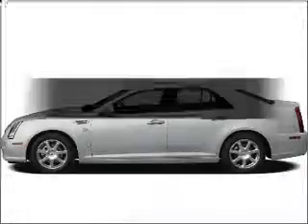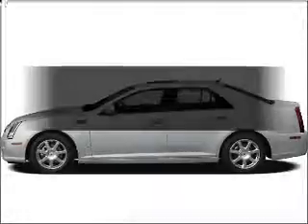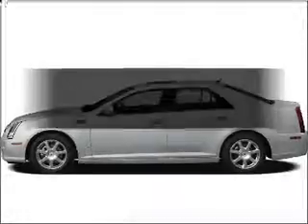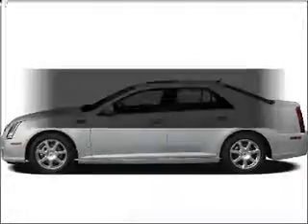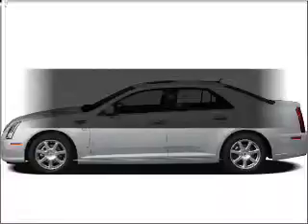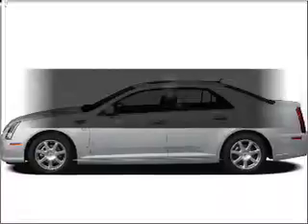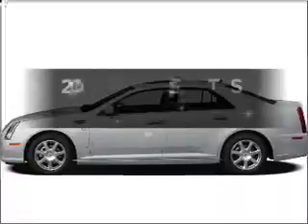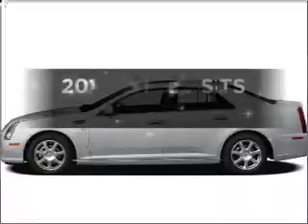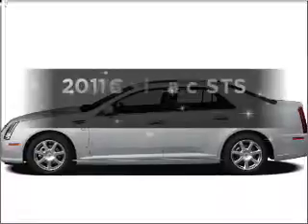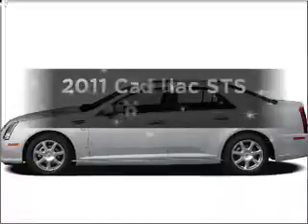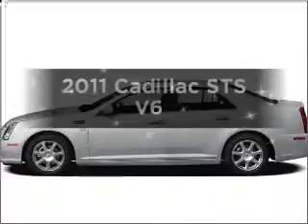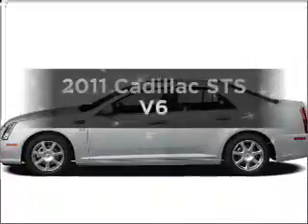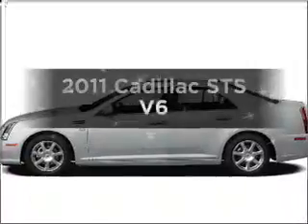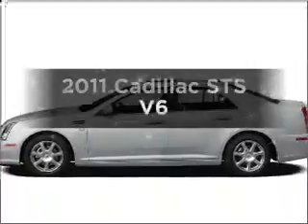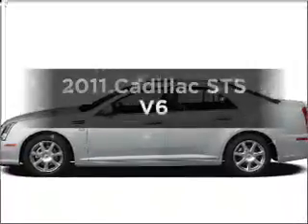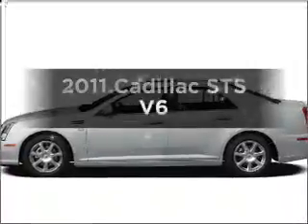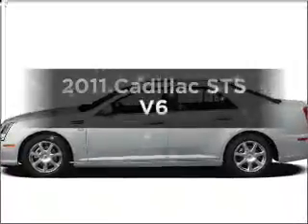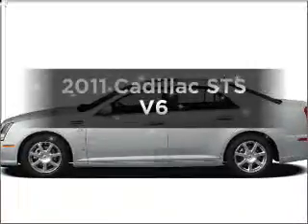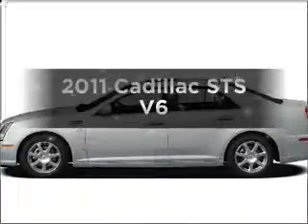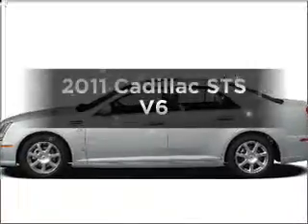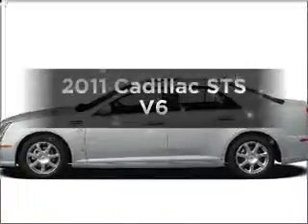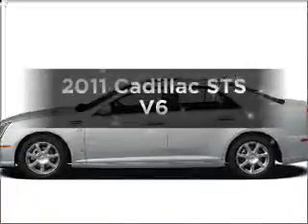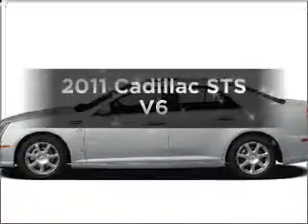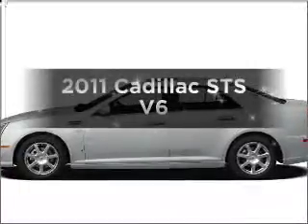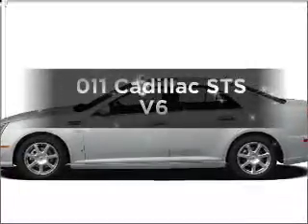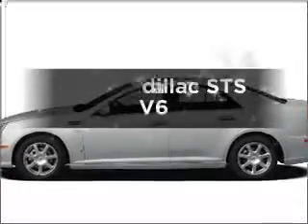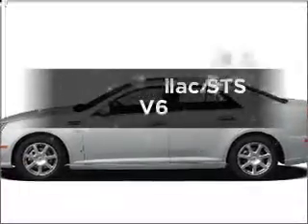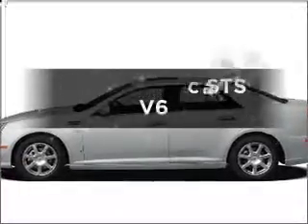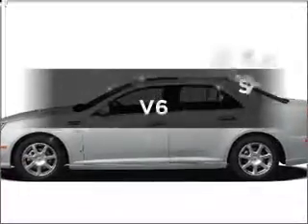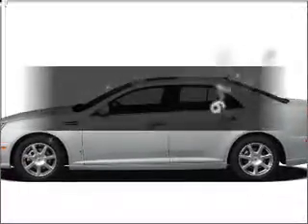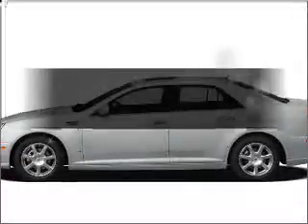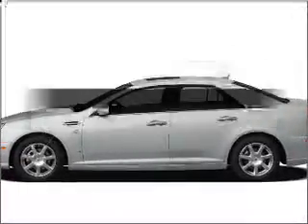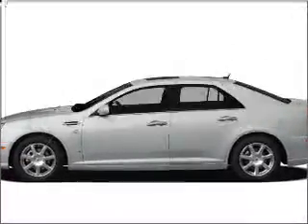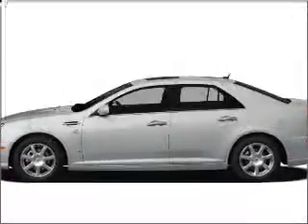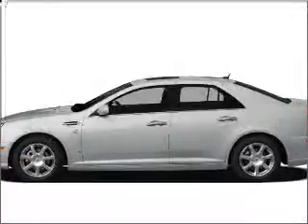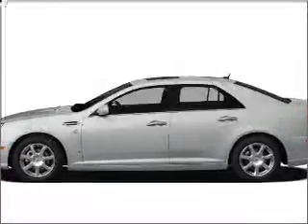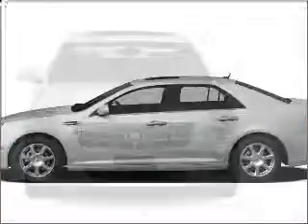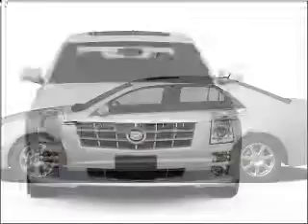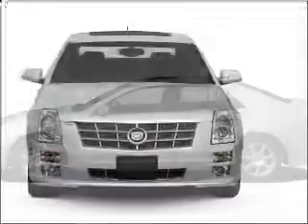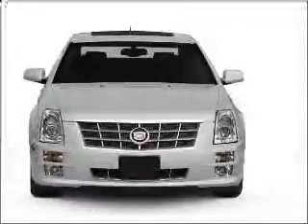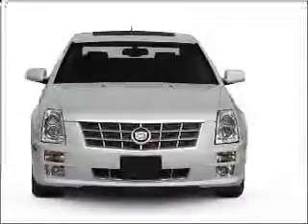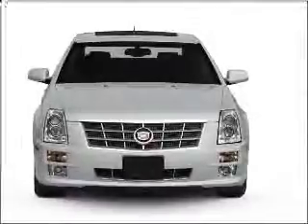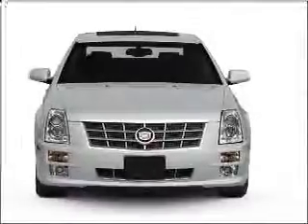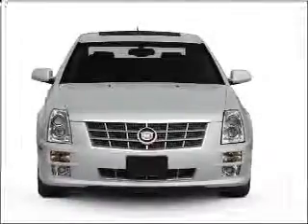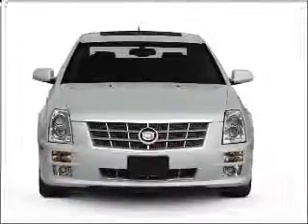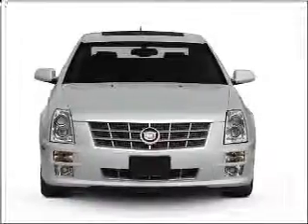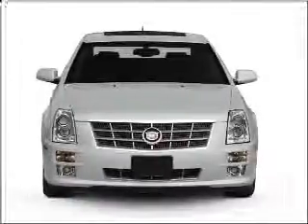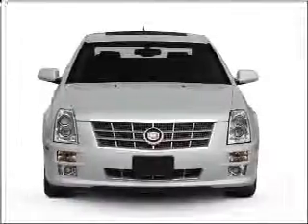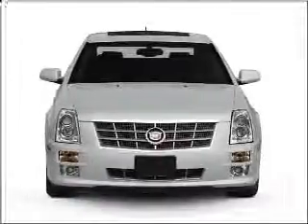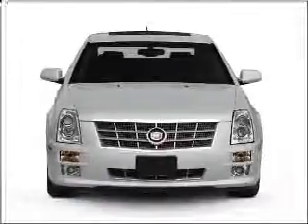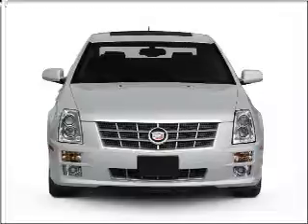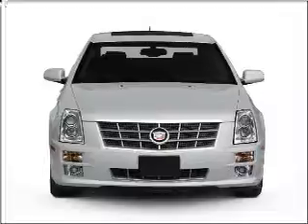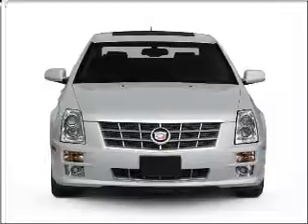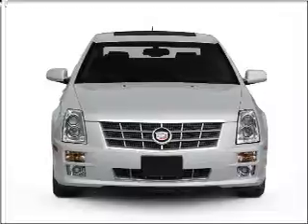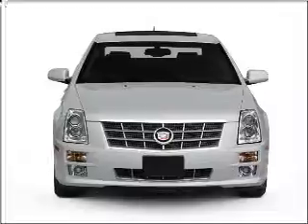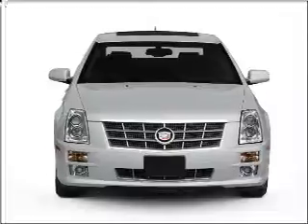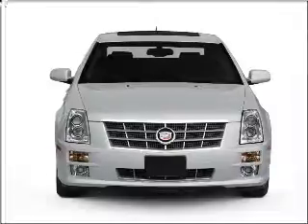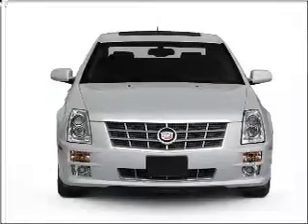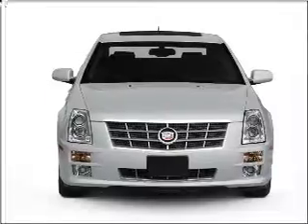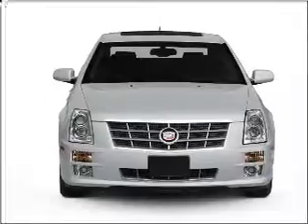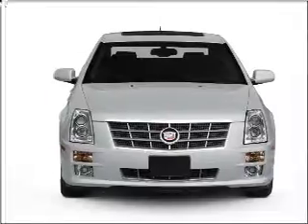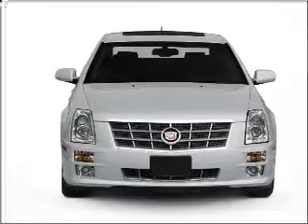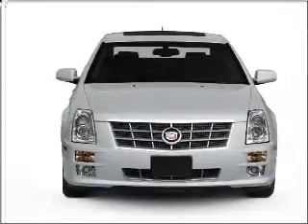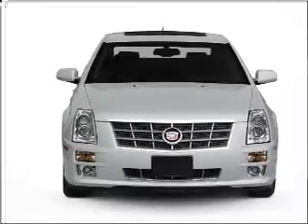Get noticed in this 2011 Cadillac STS. Travel the roads in style and comfort in this great vehicle.